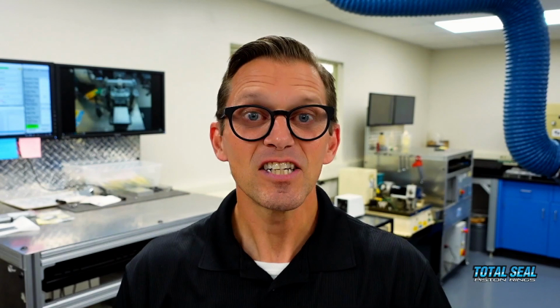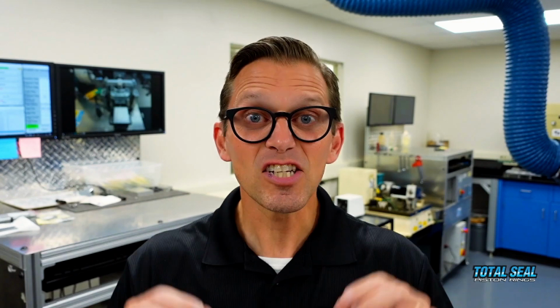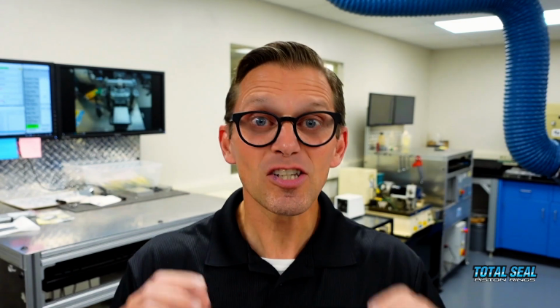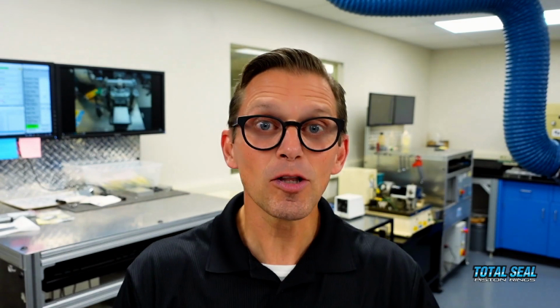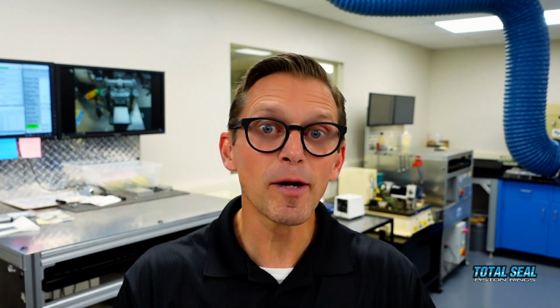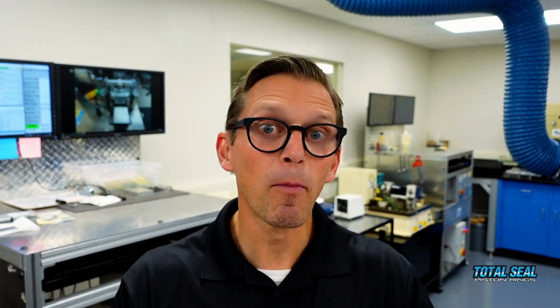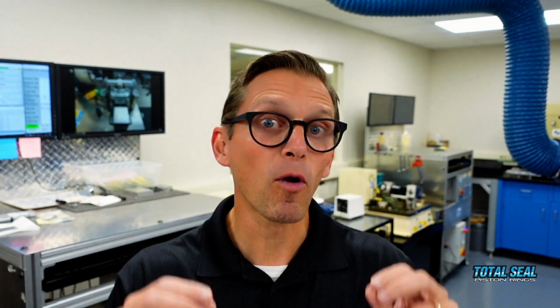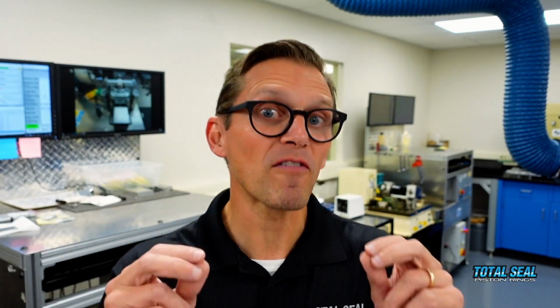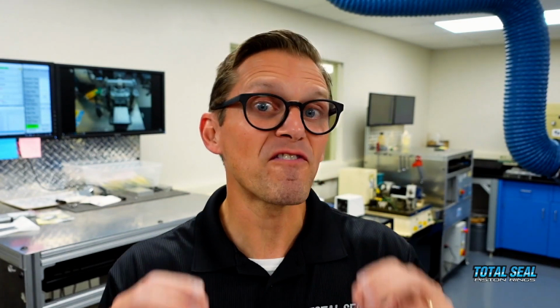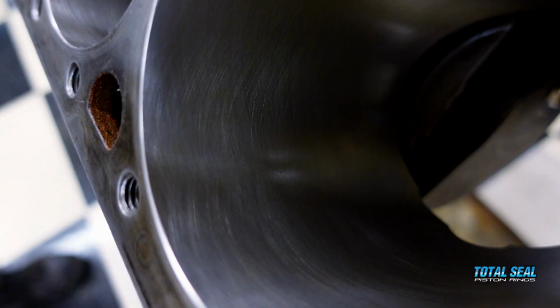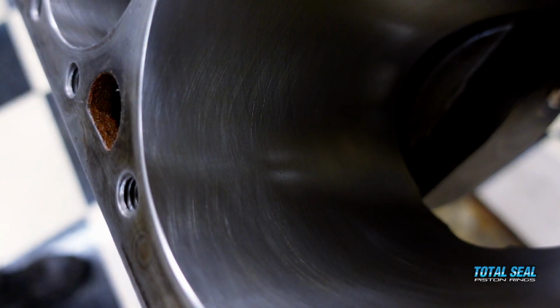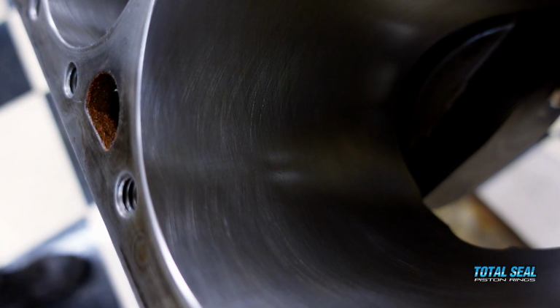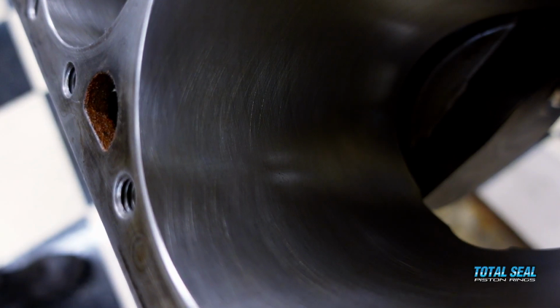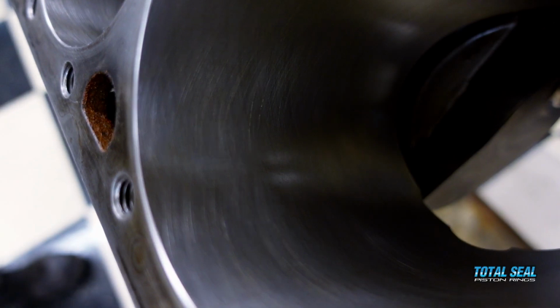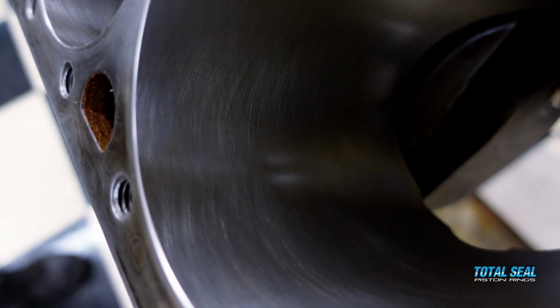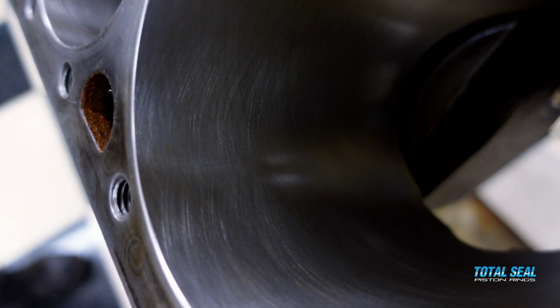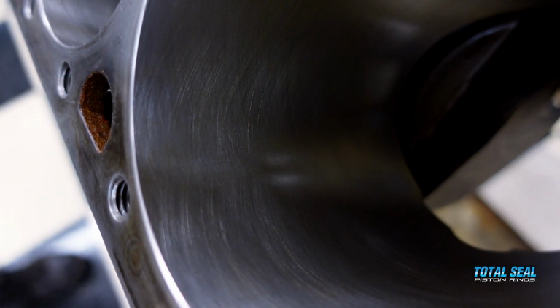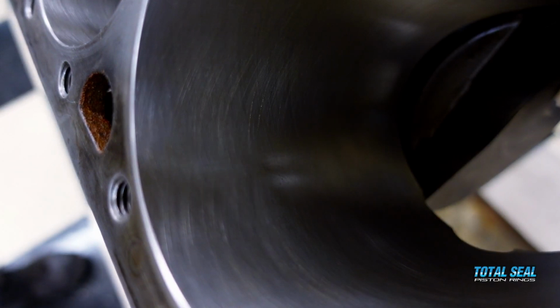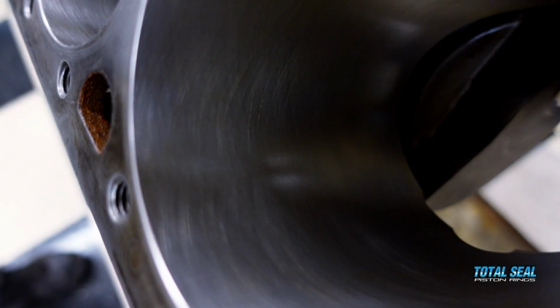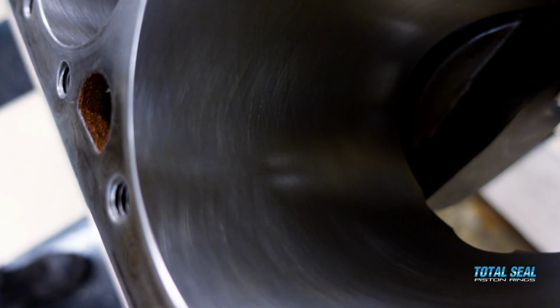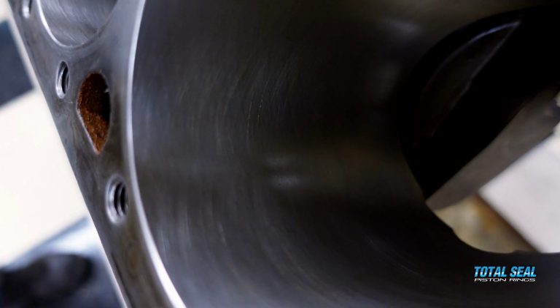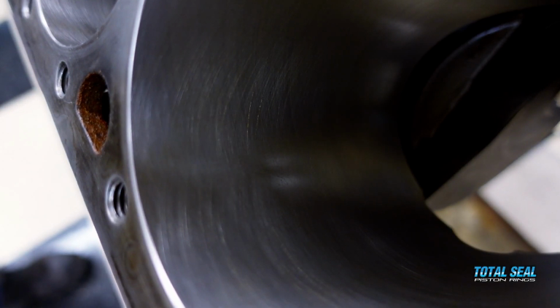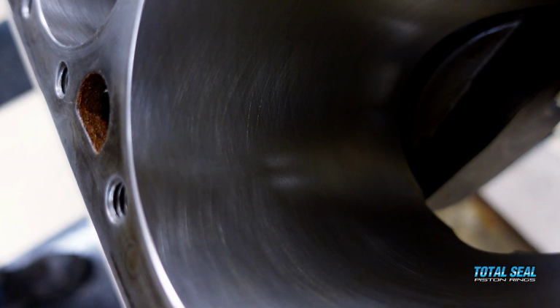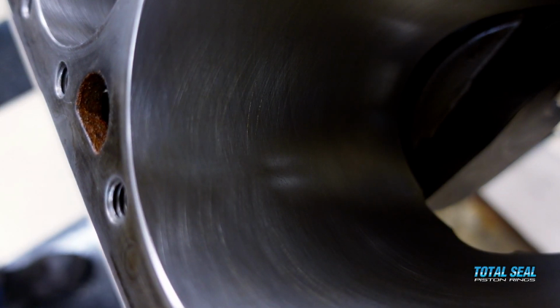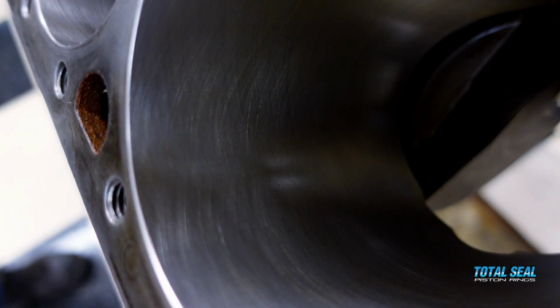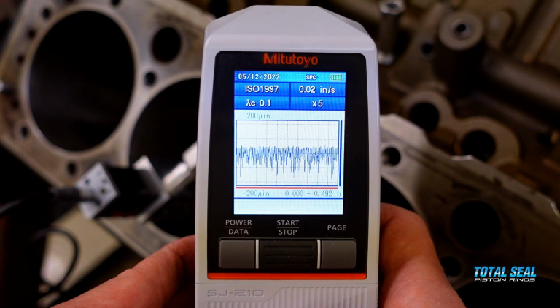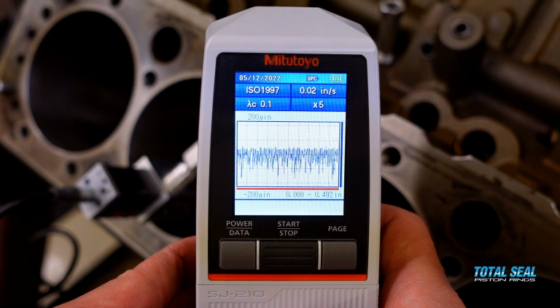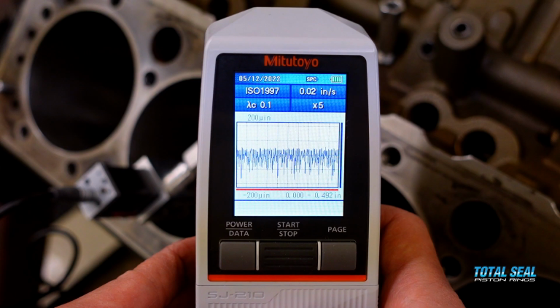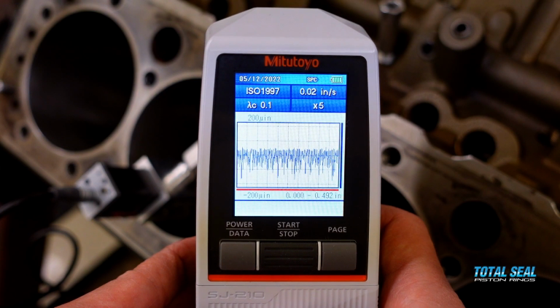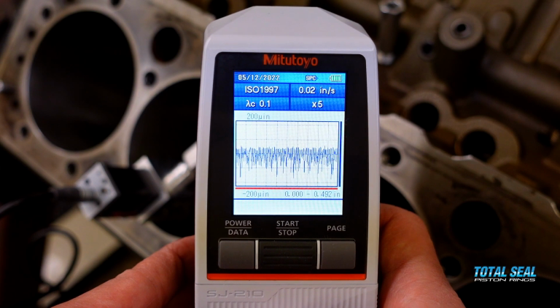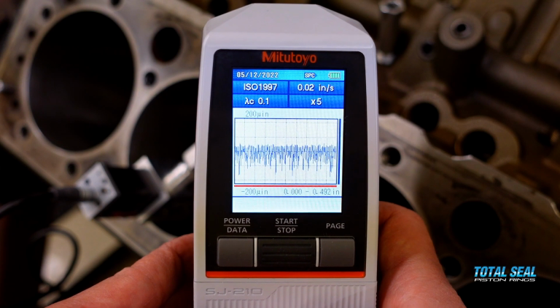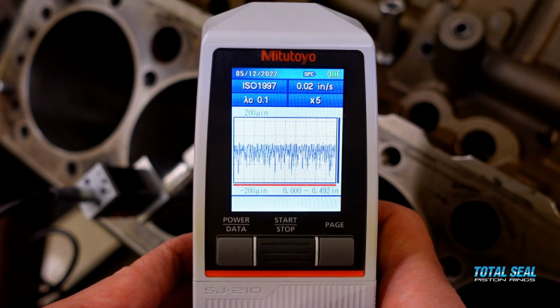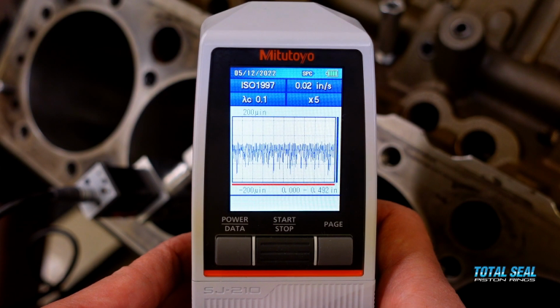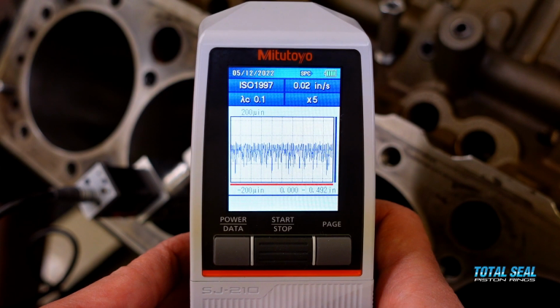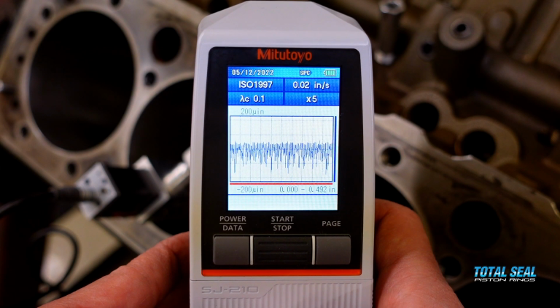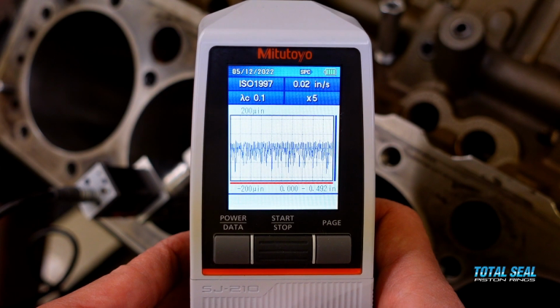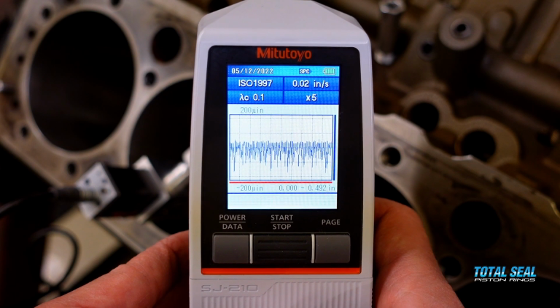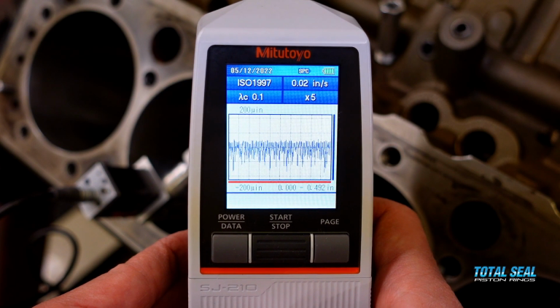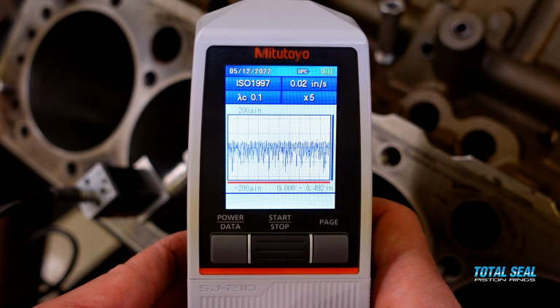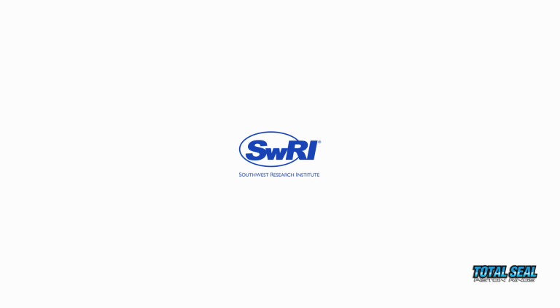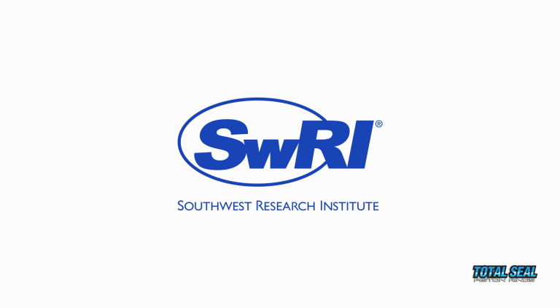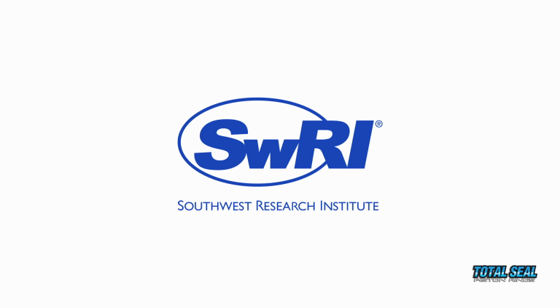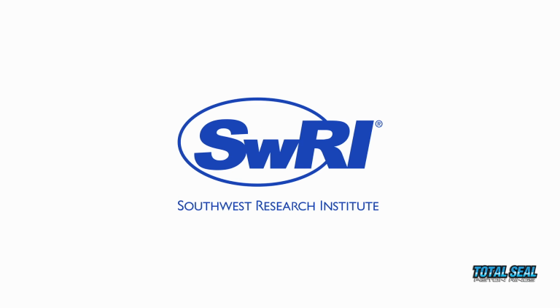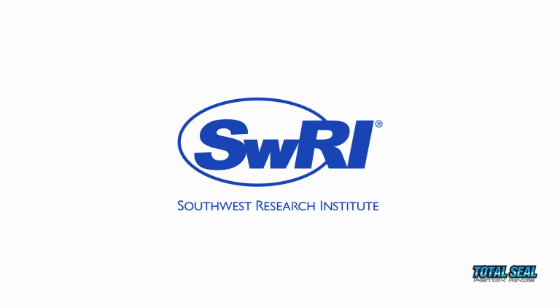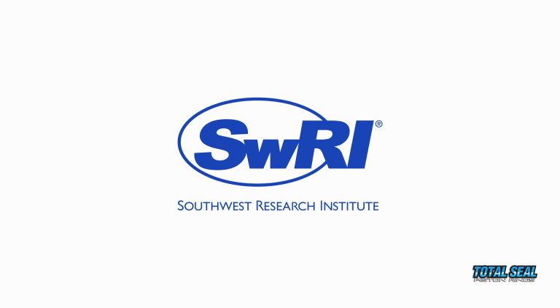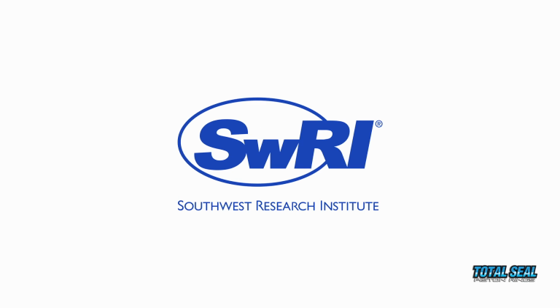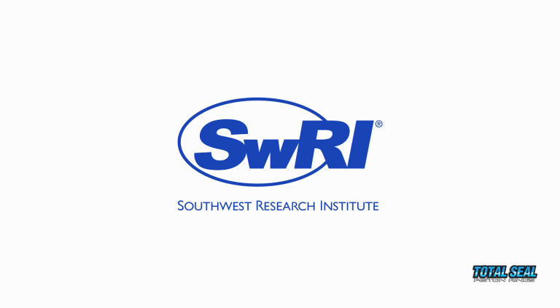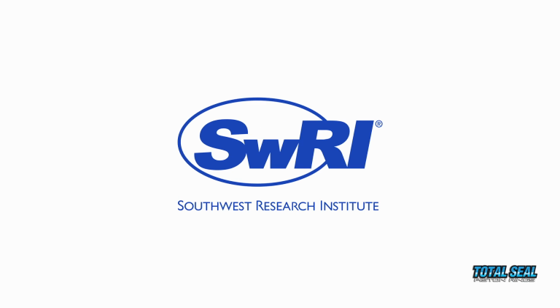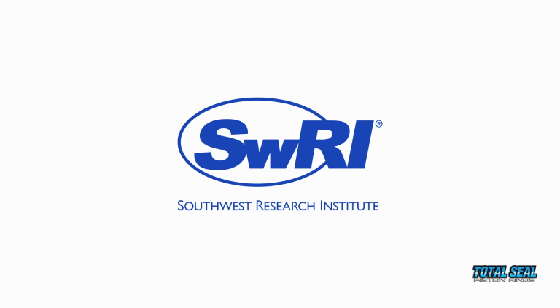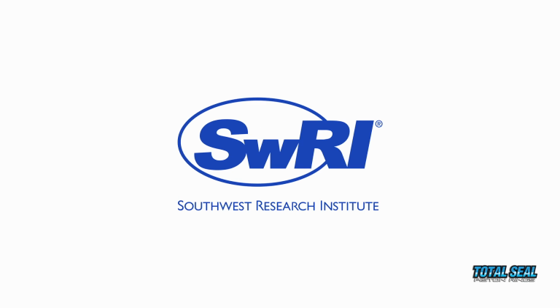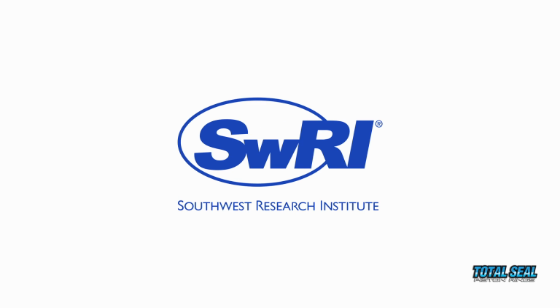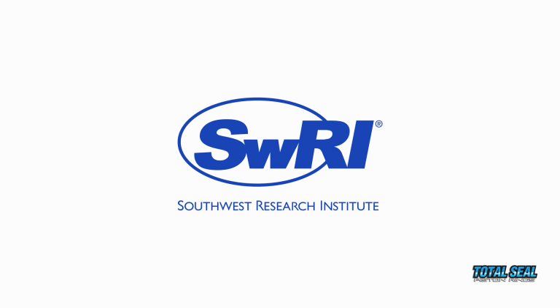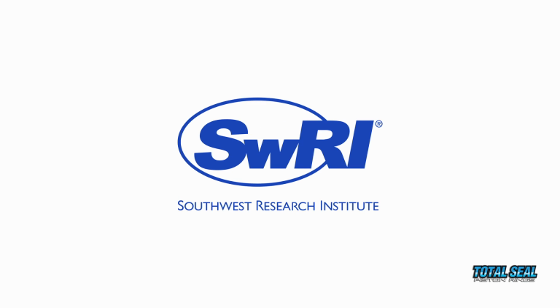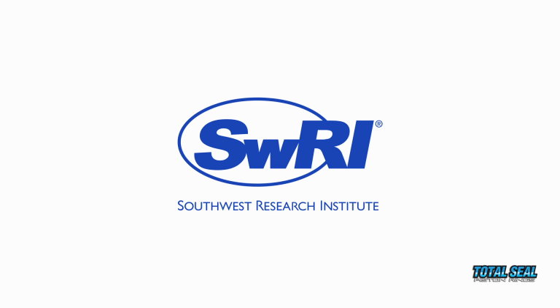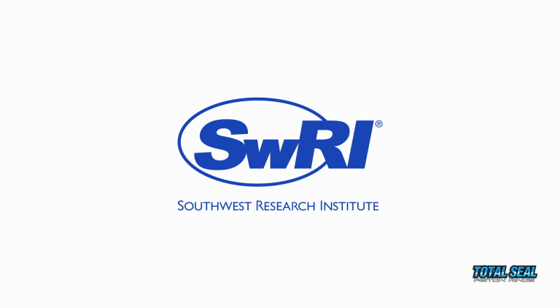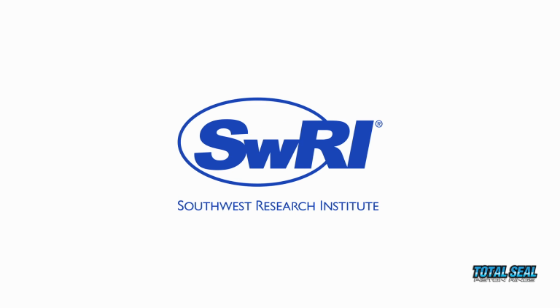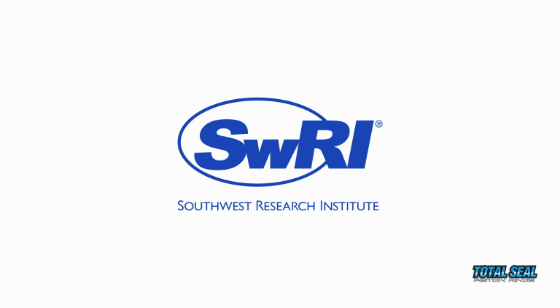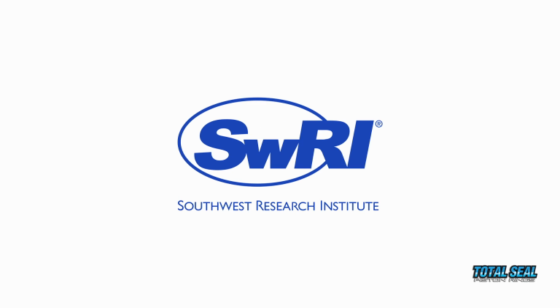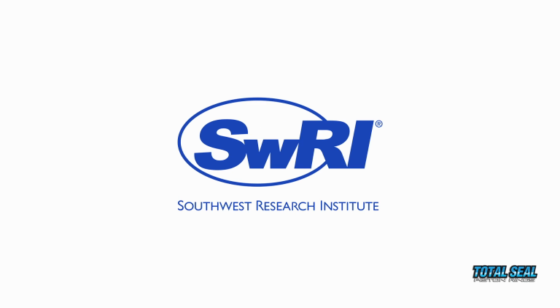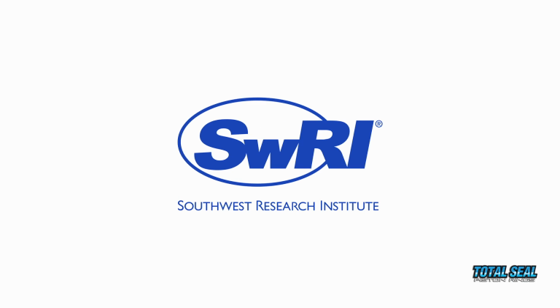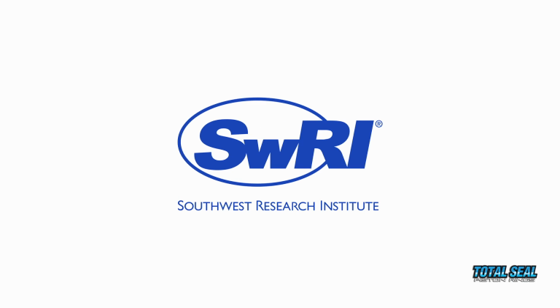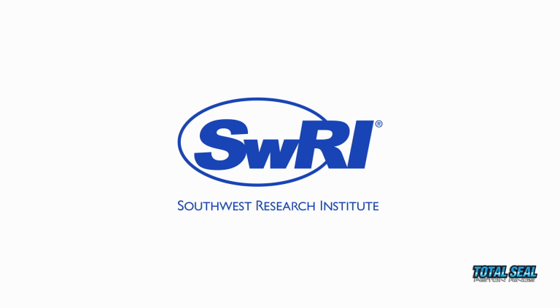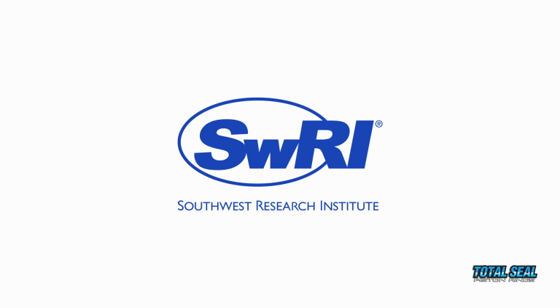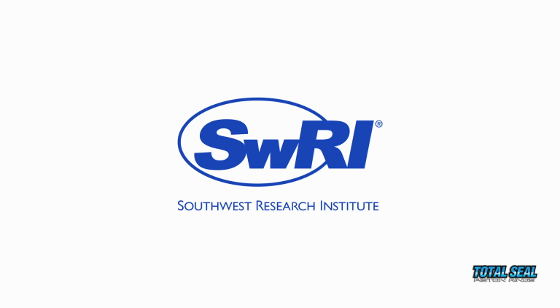Does cylinder bore finish affect friction and wear? We're here at Southwest Research Institute to find the answer.